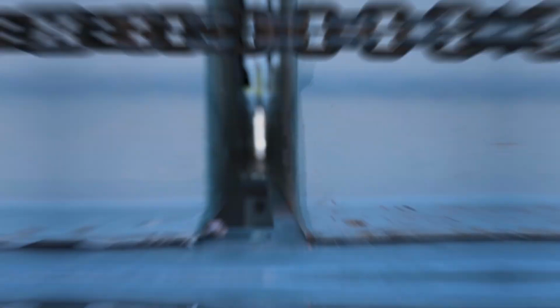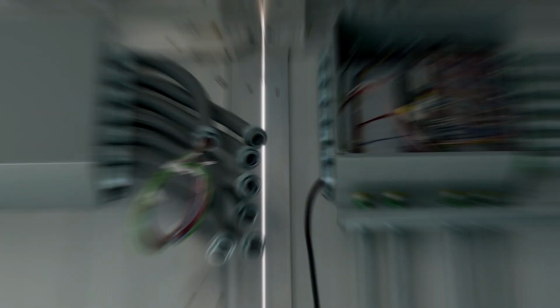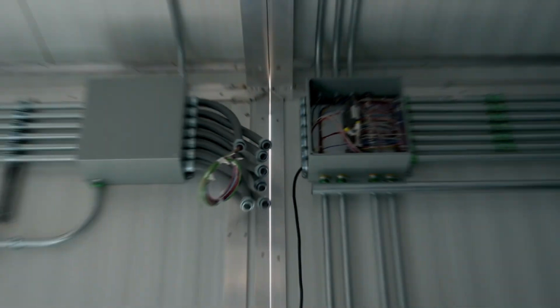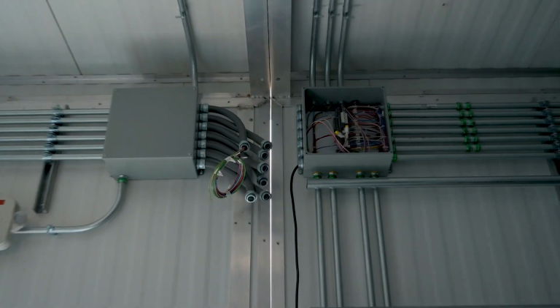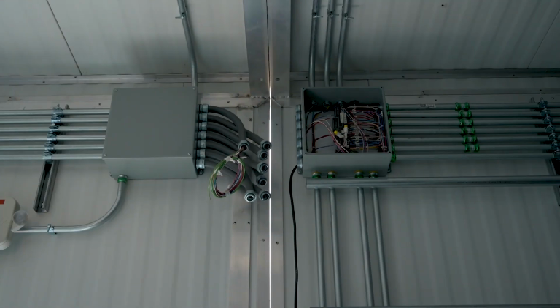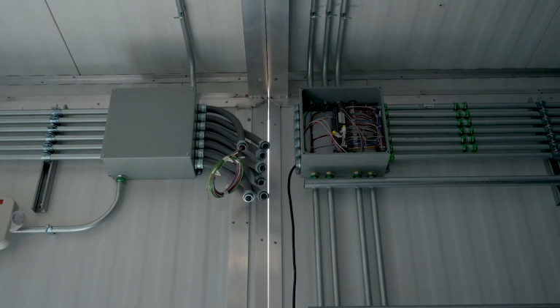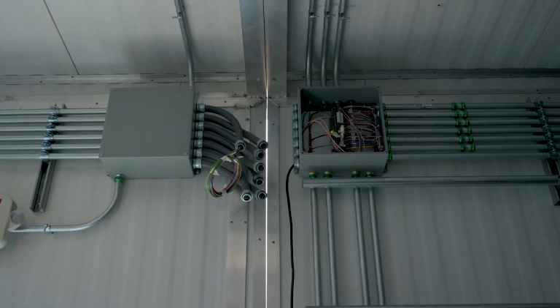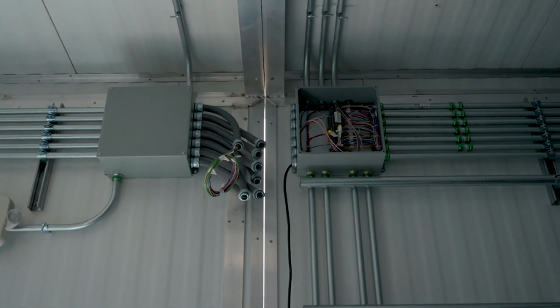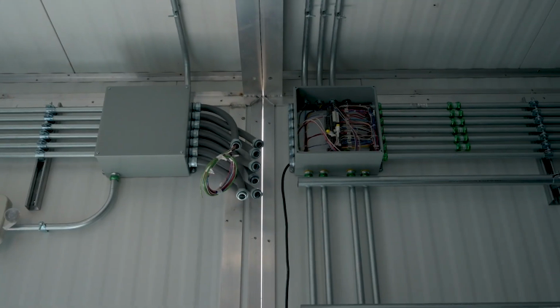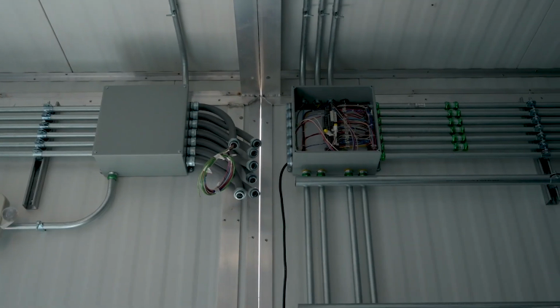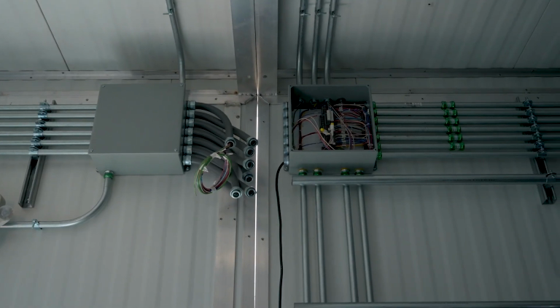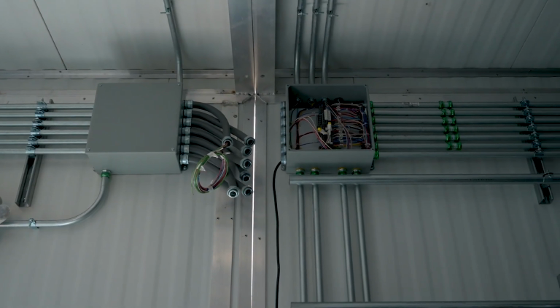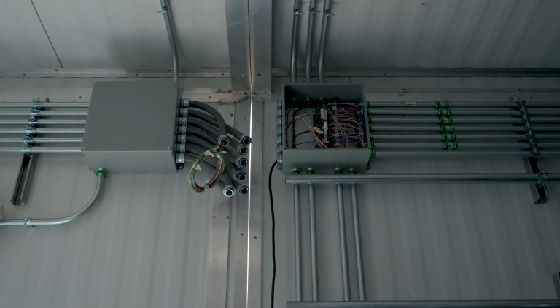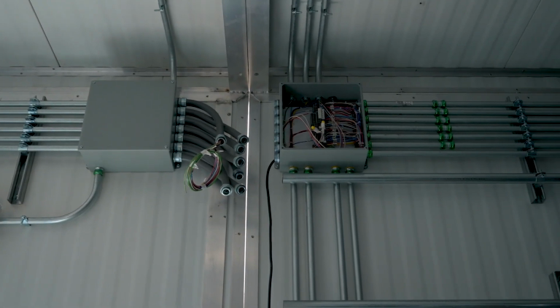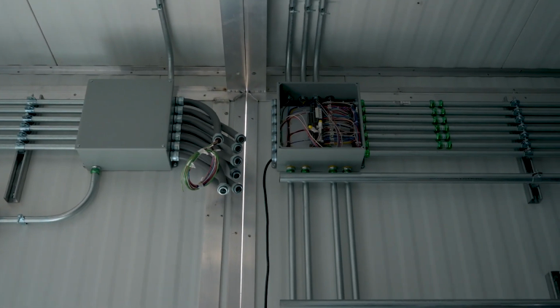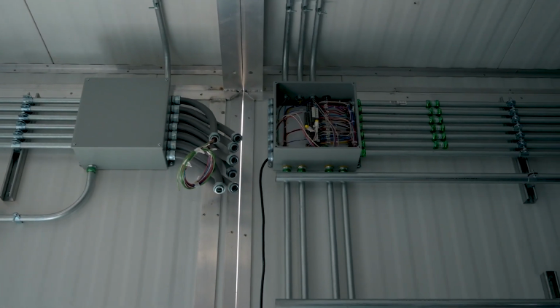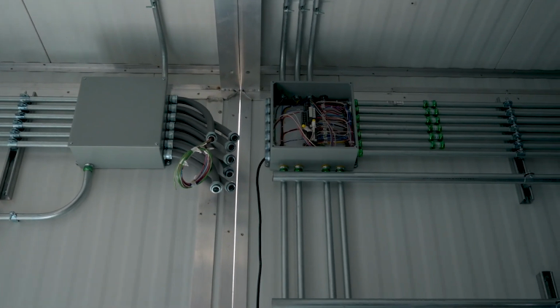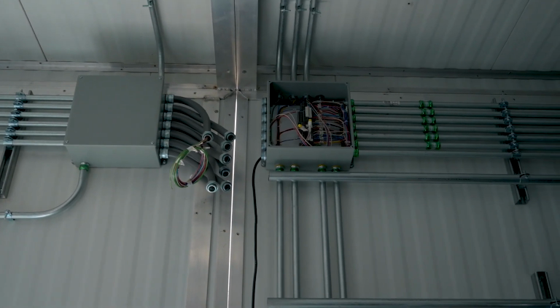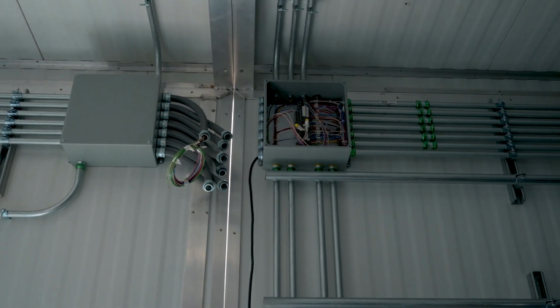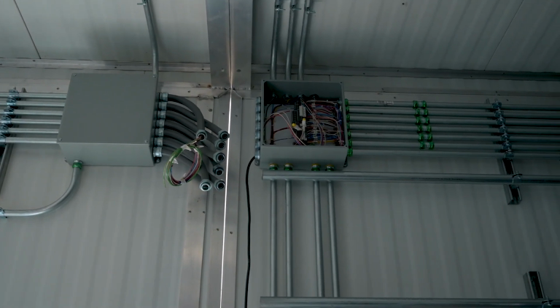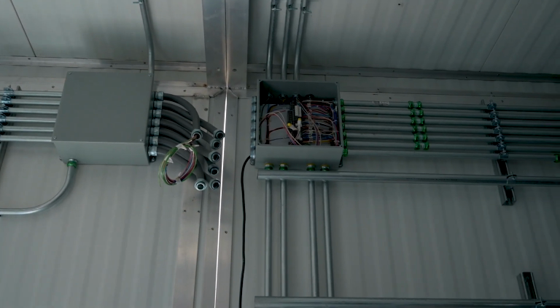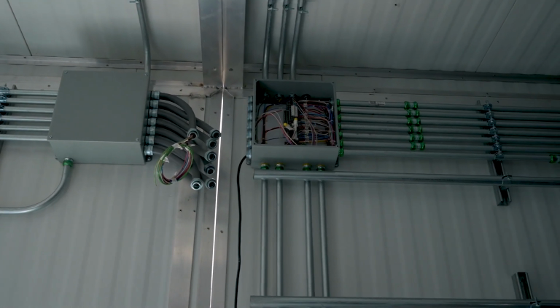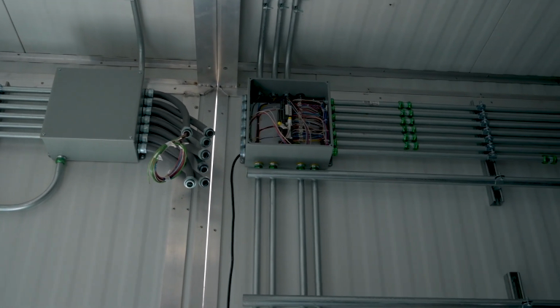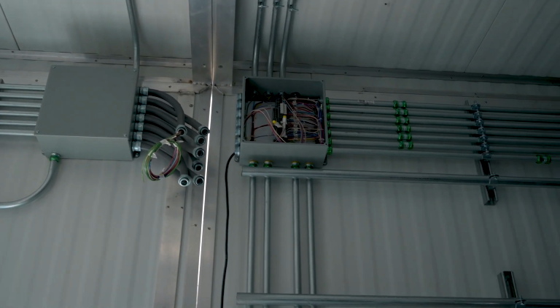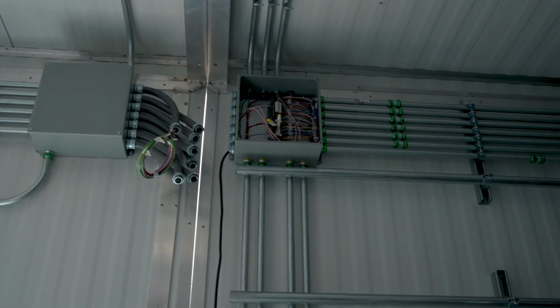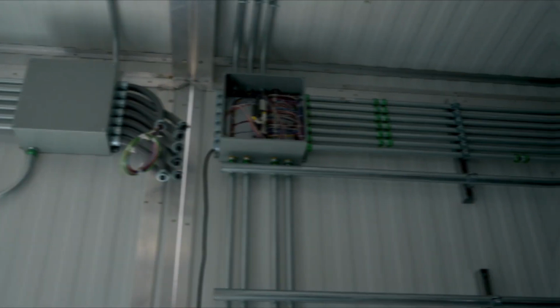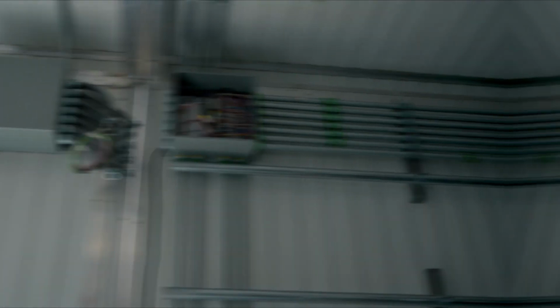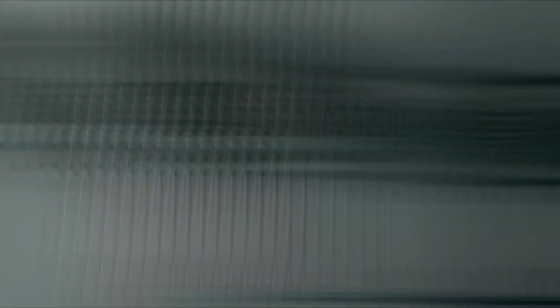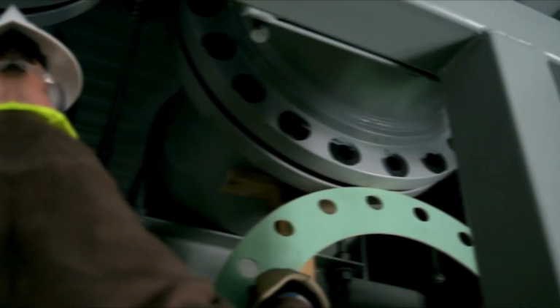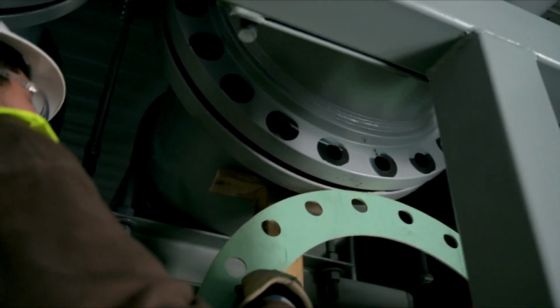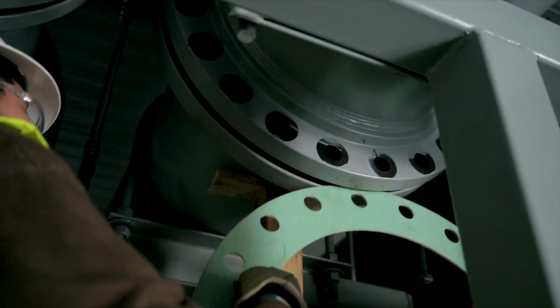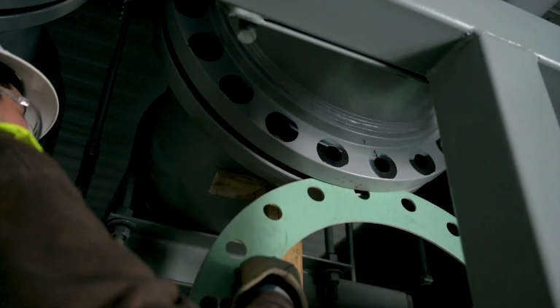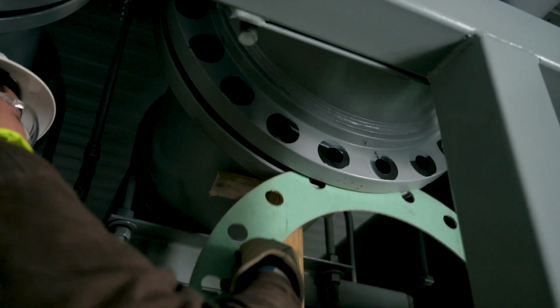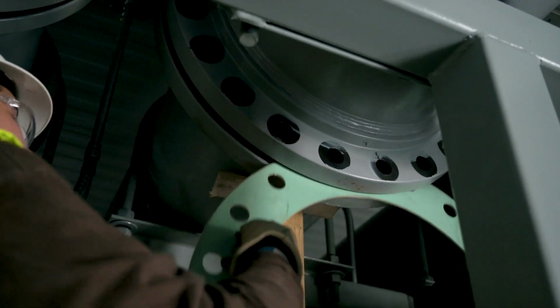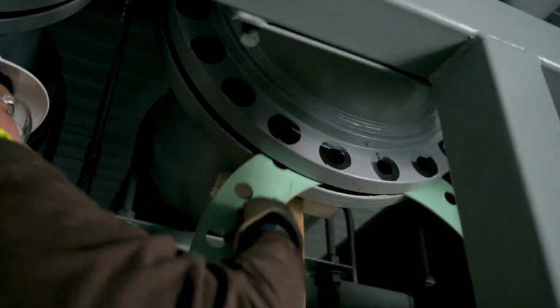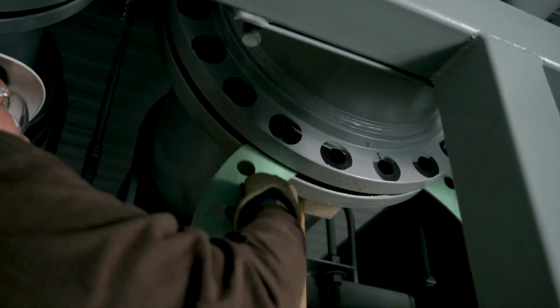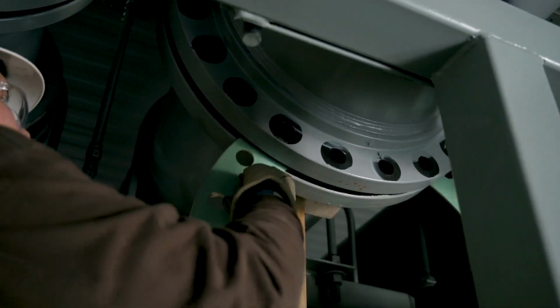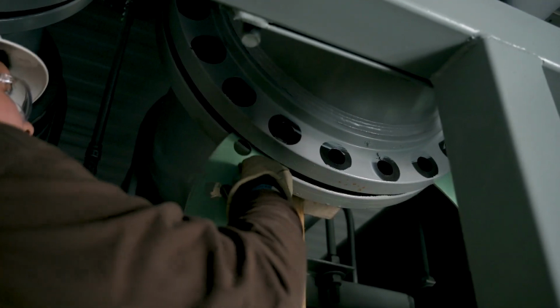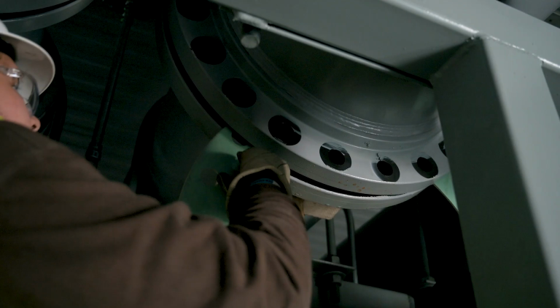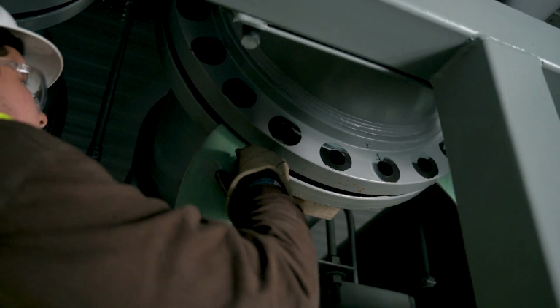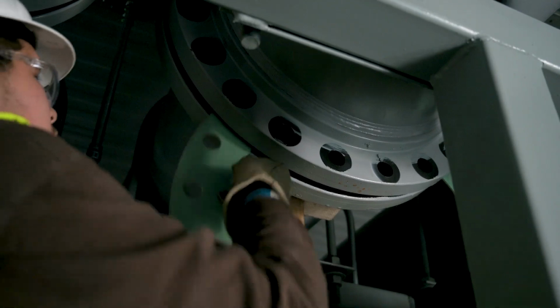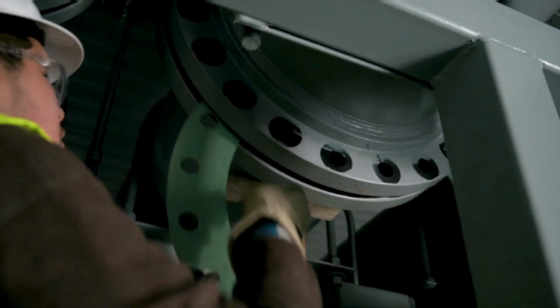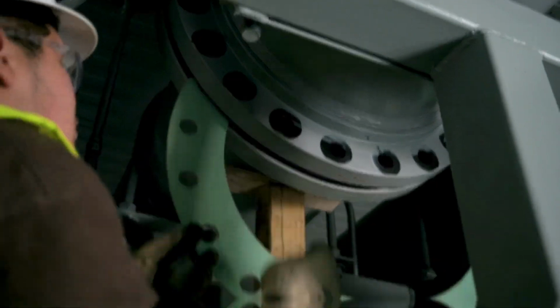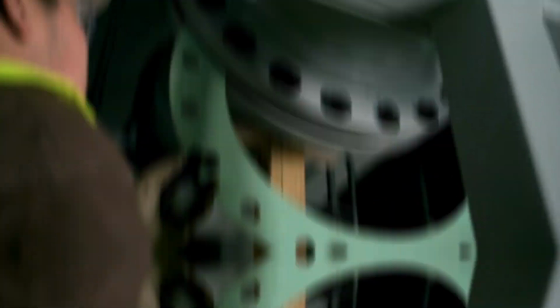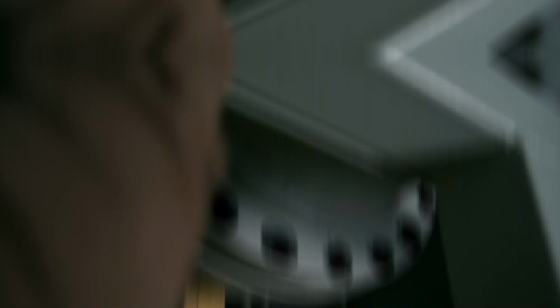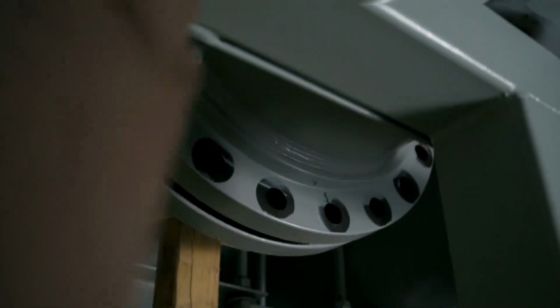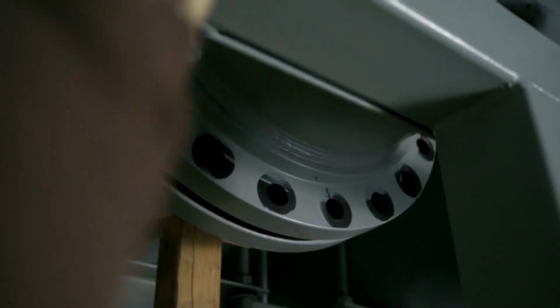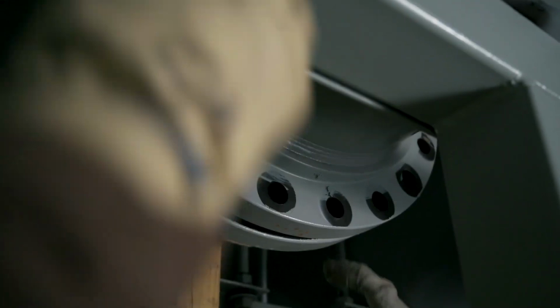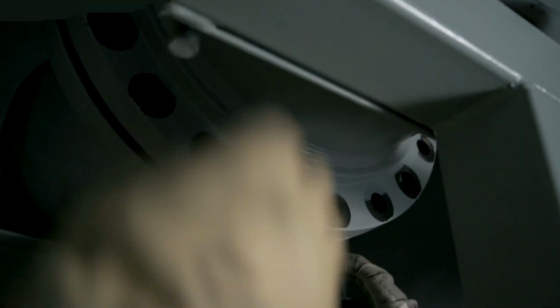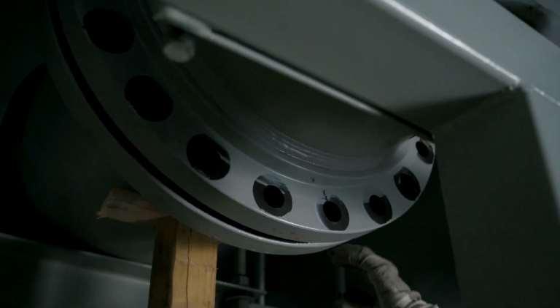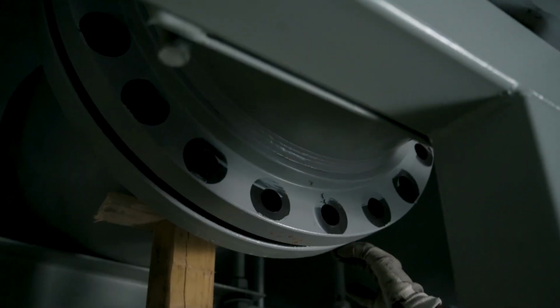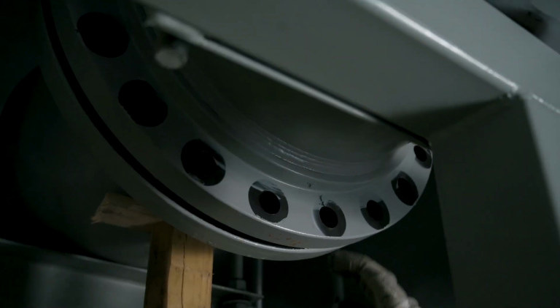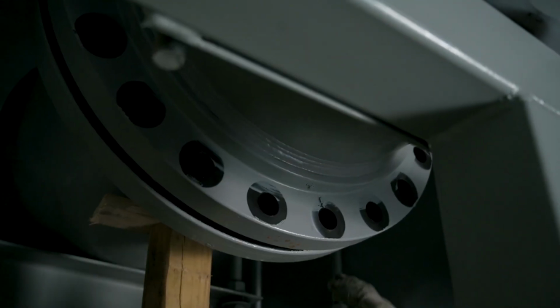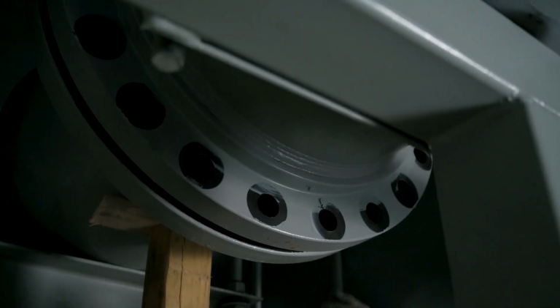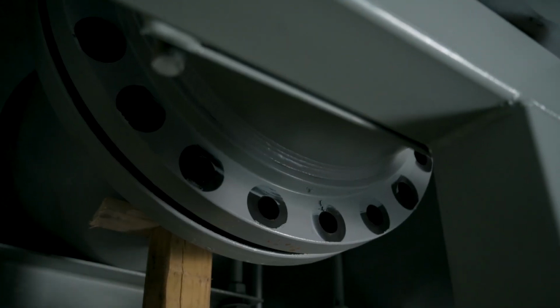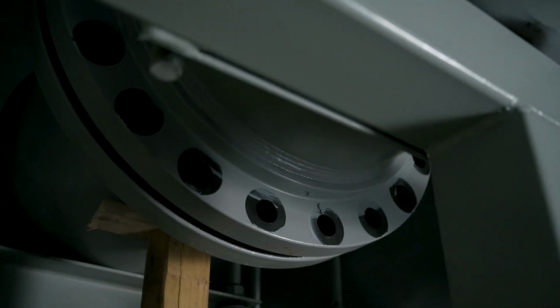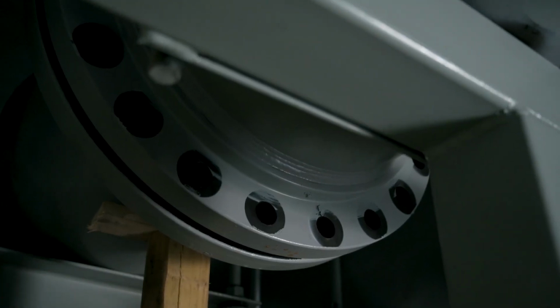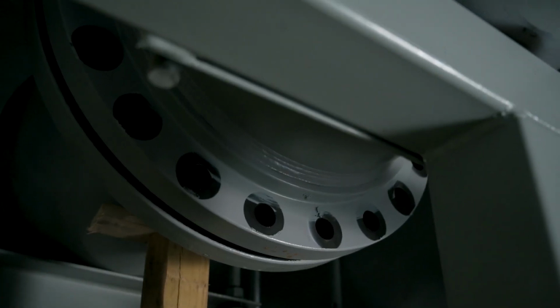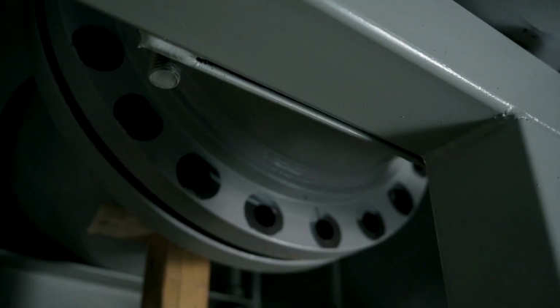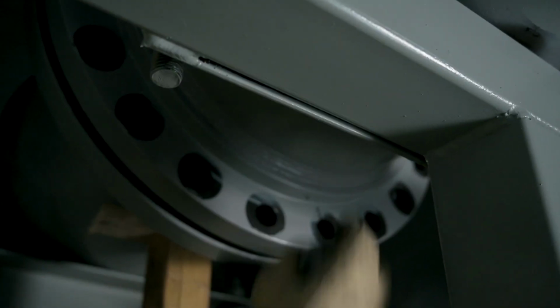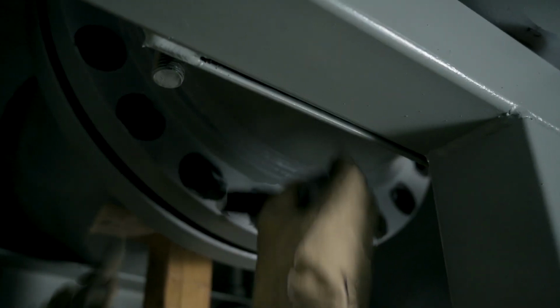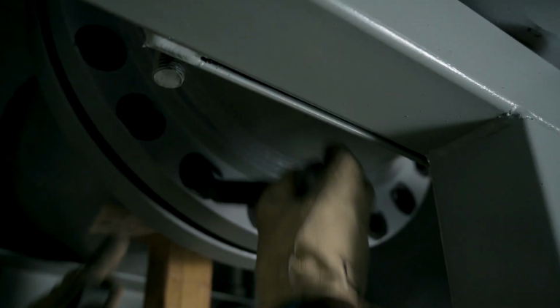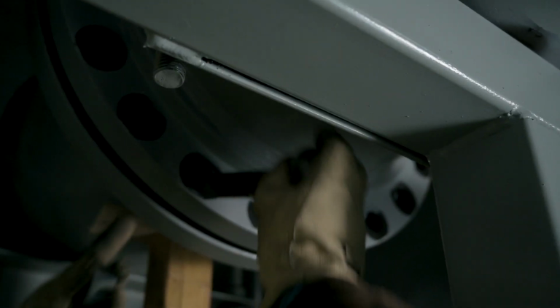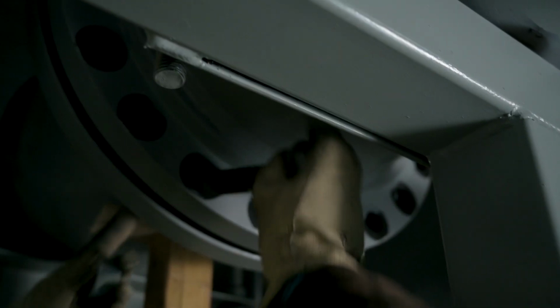Once the modules are set in place, we begin the process of reconnecting the piping, electrical, and controls connections.